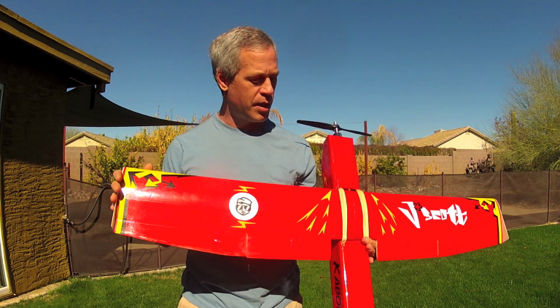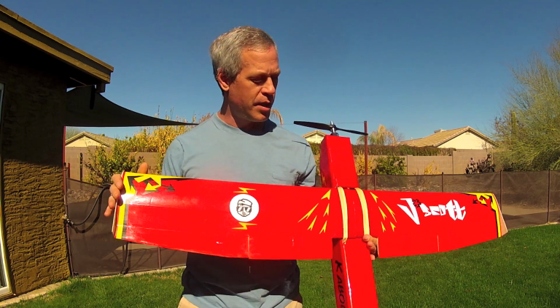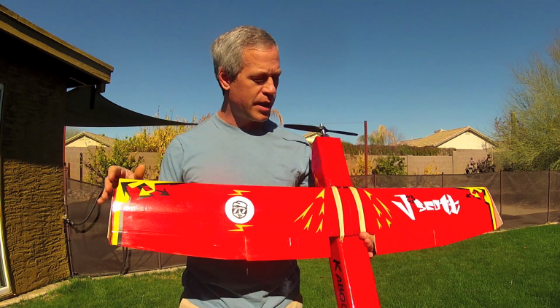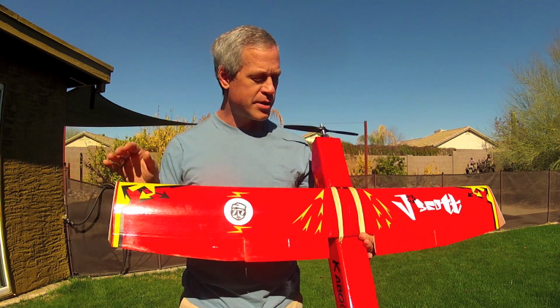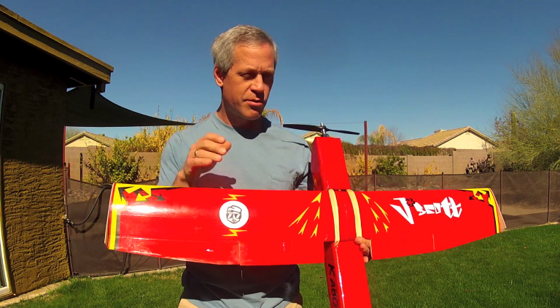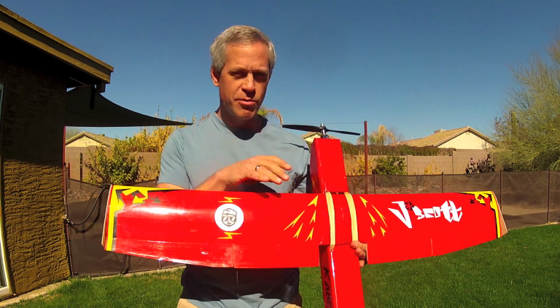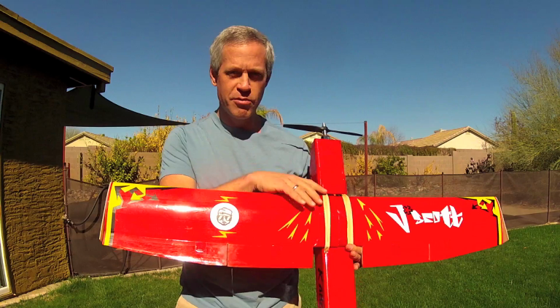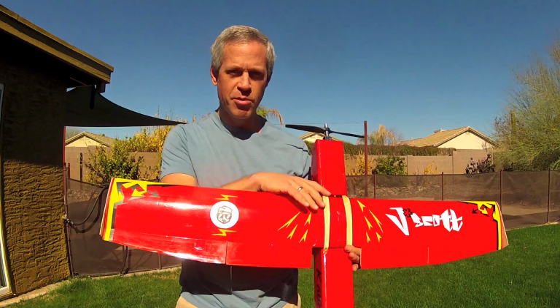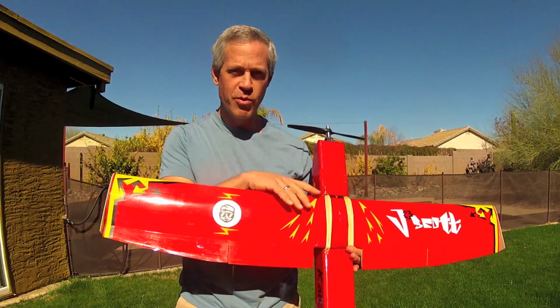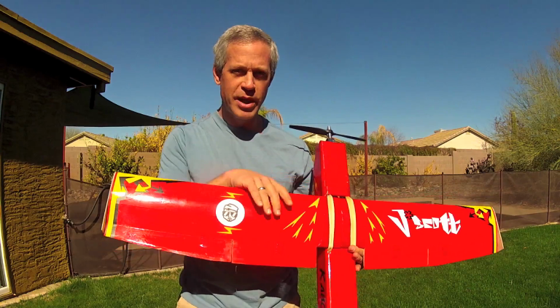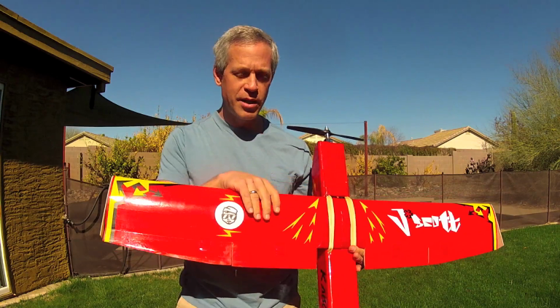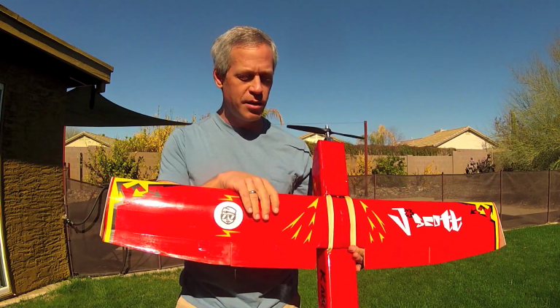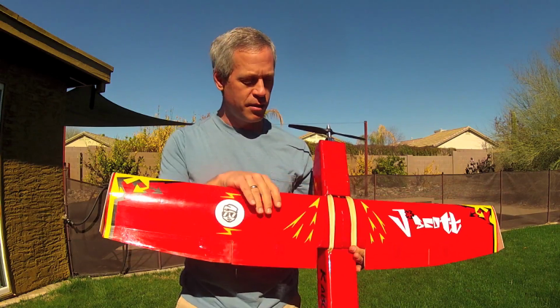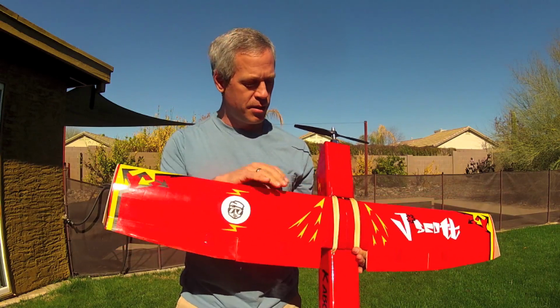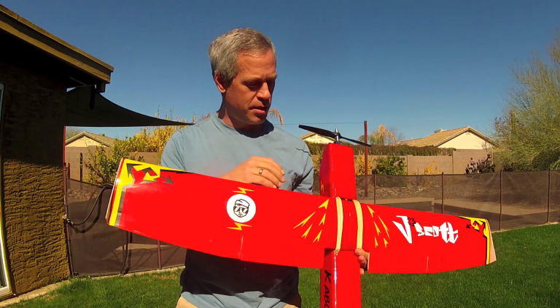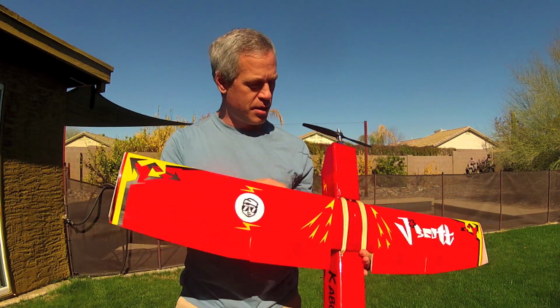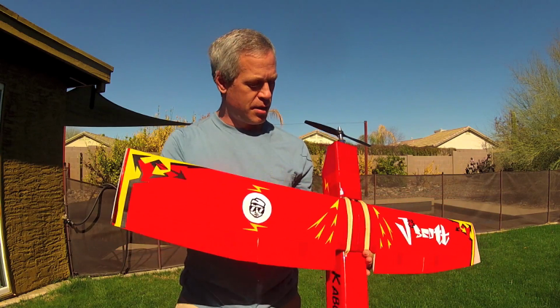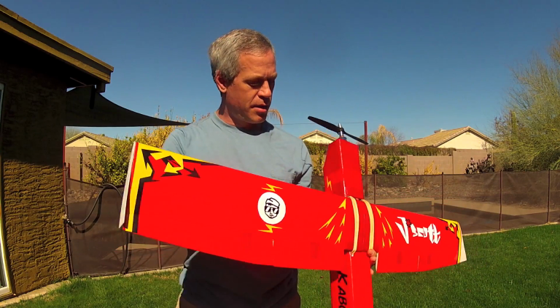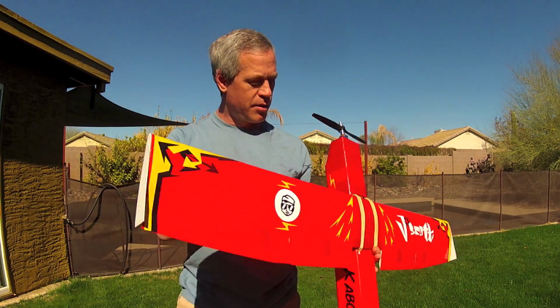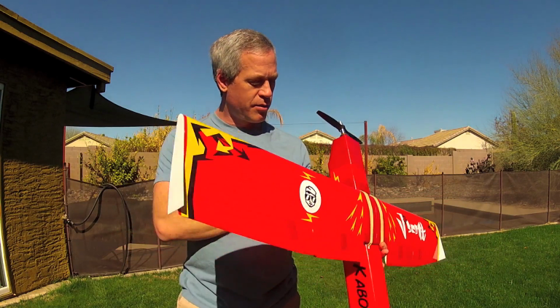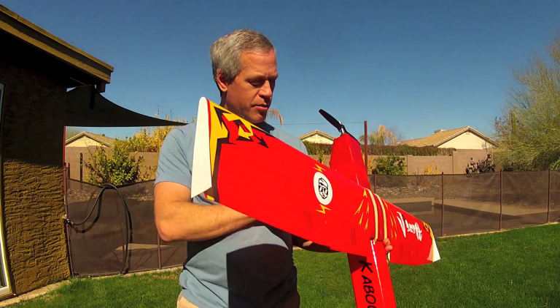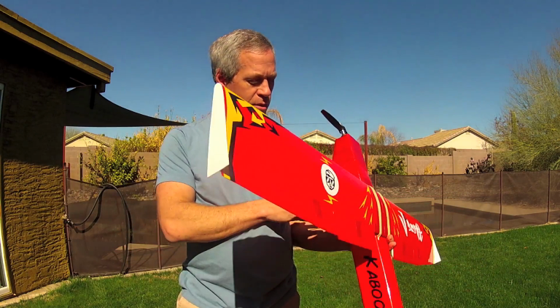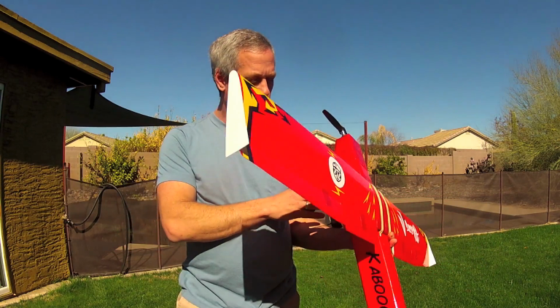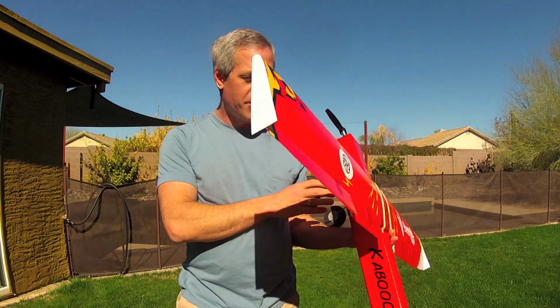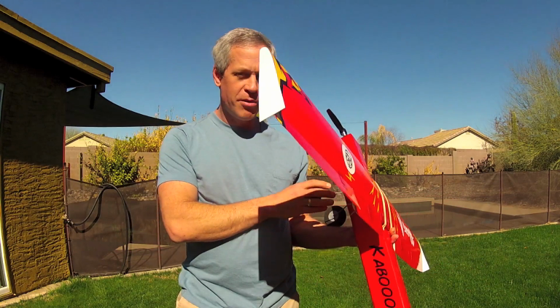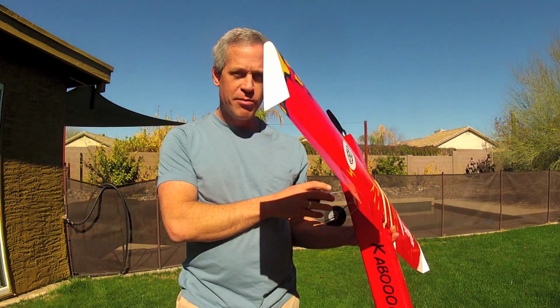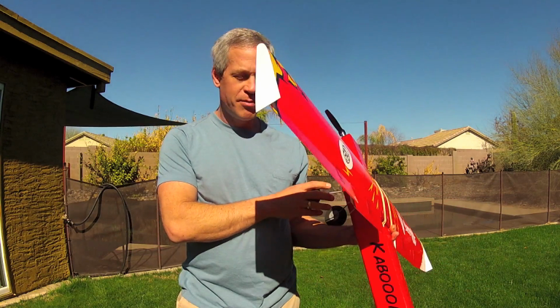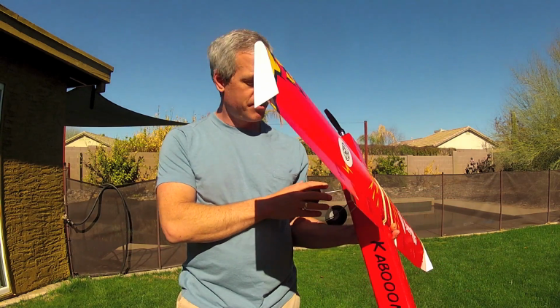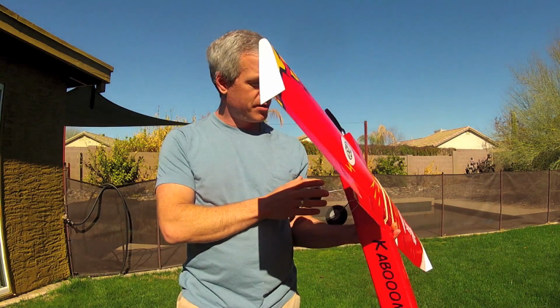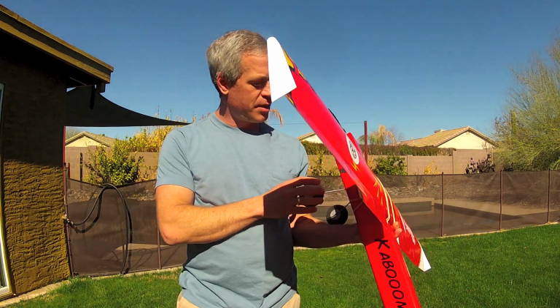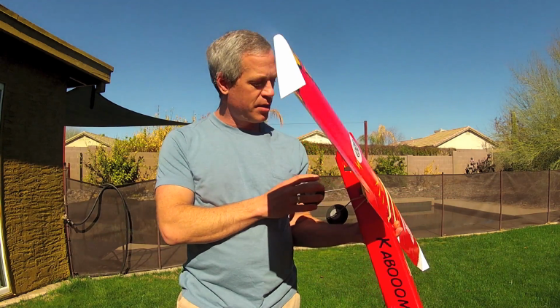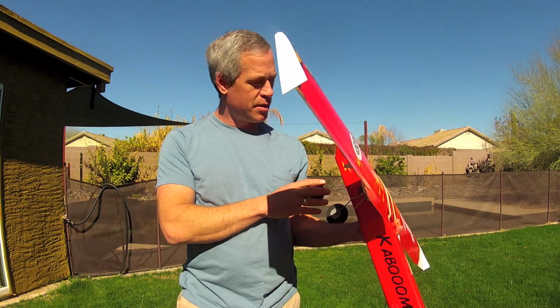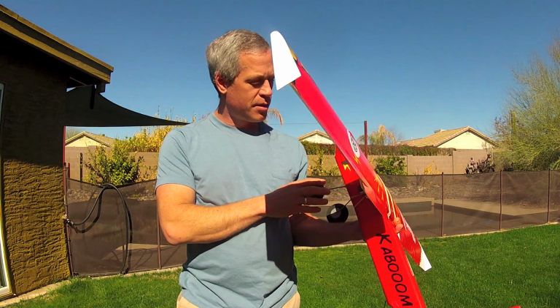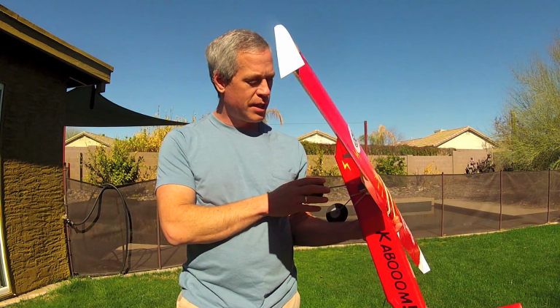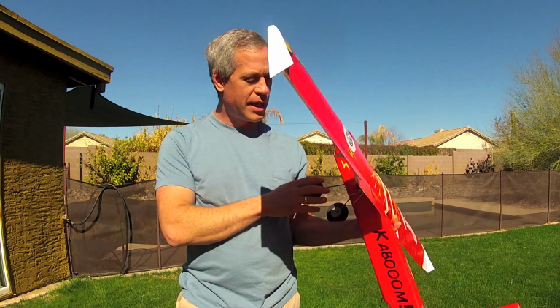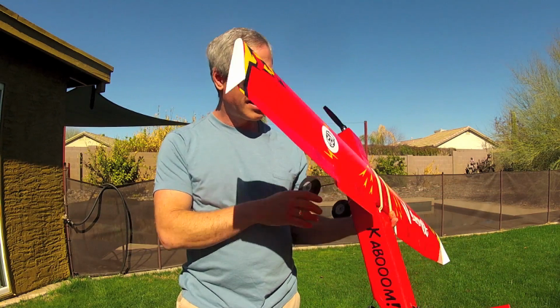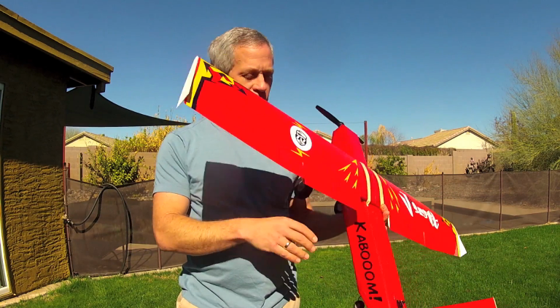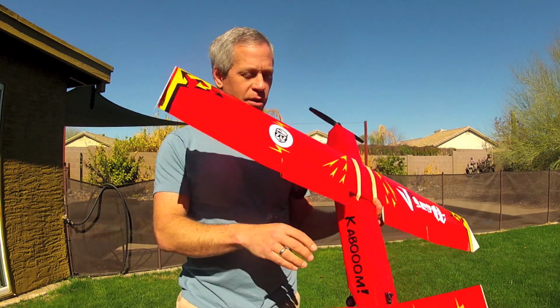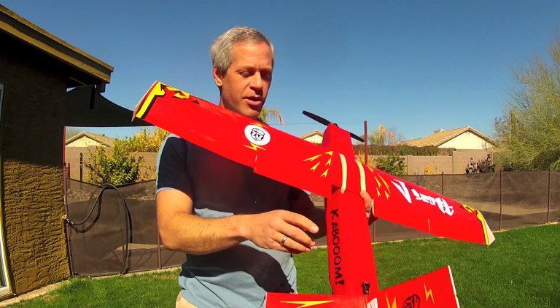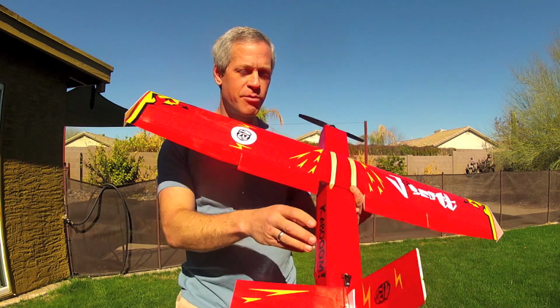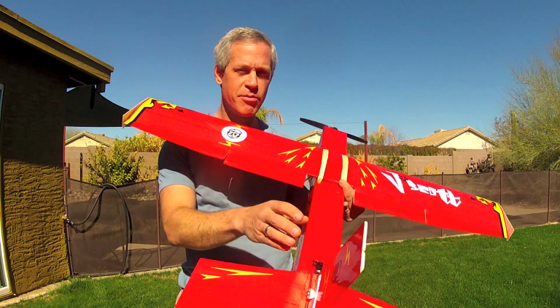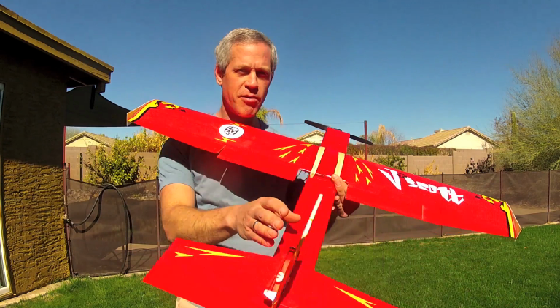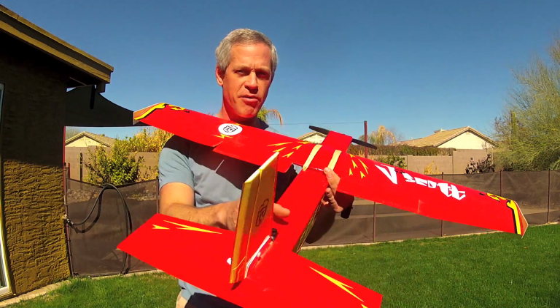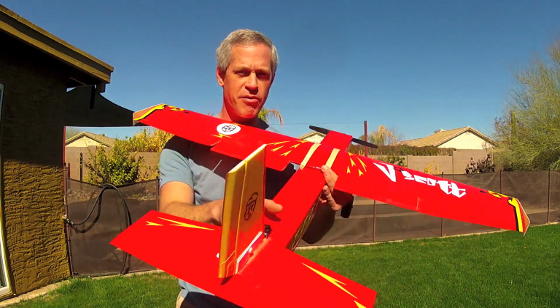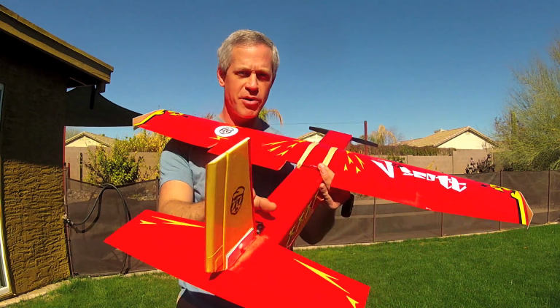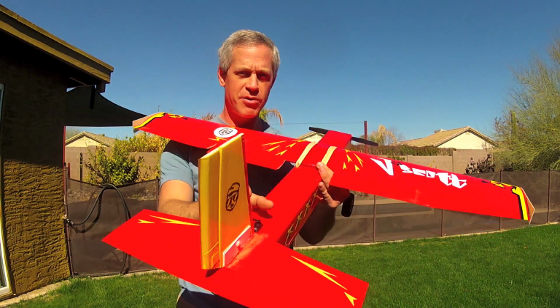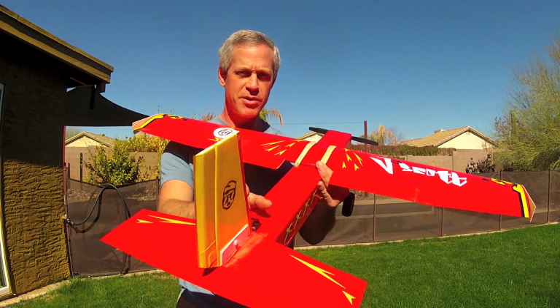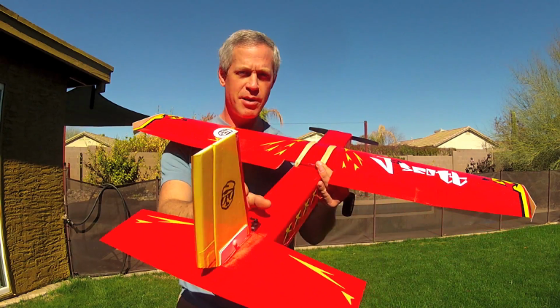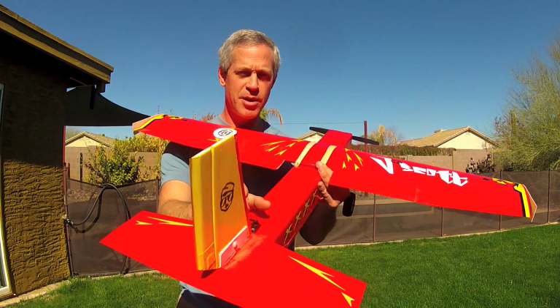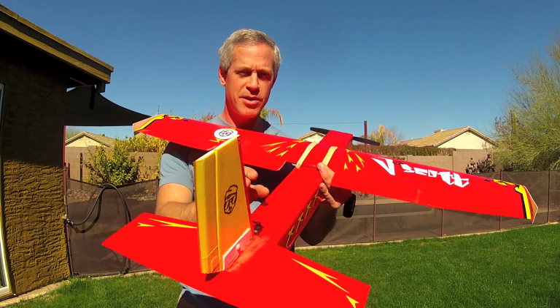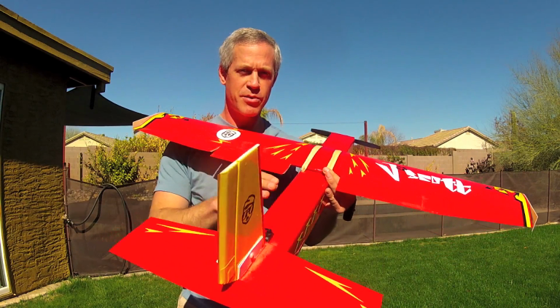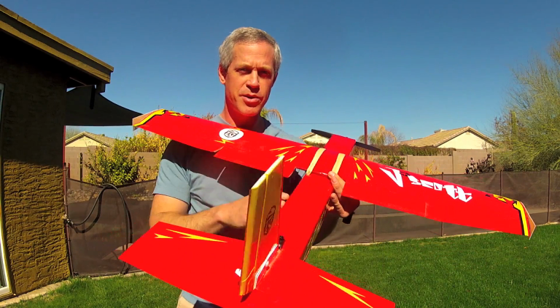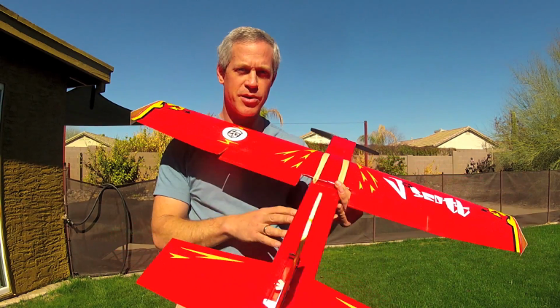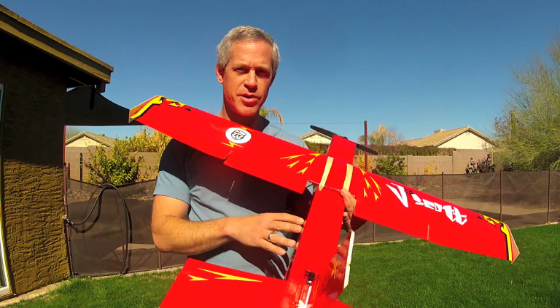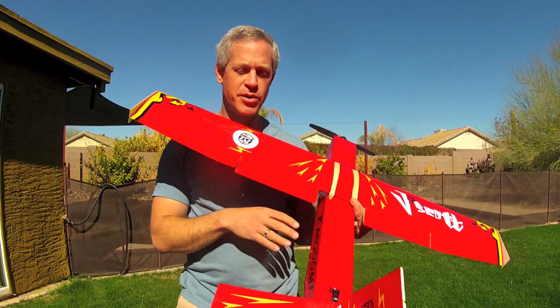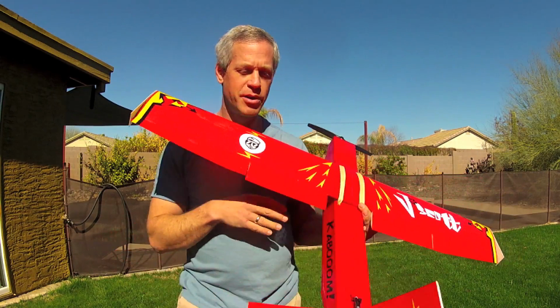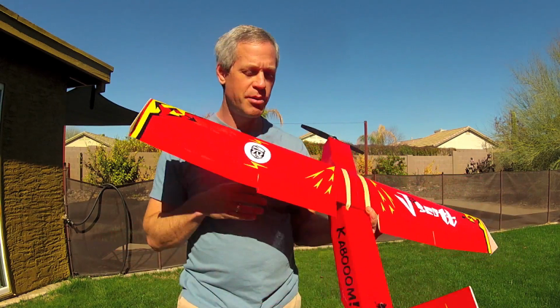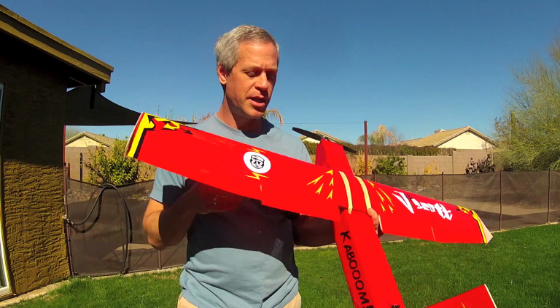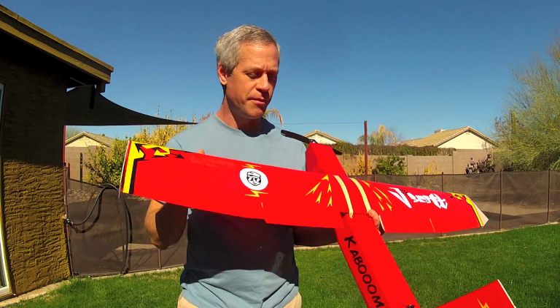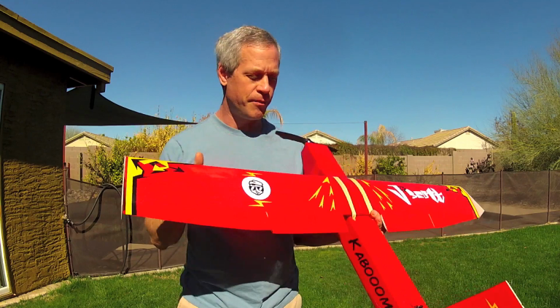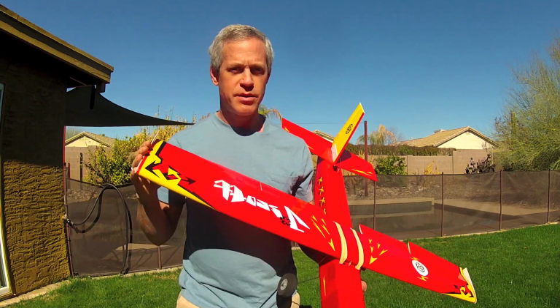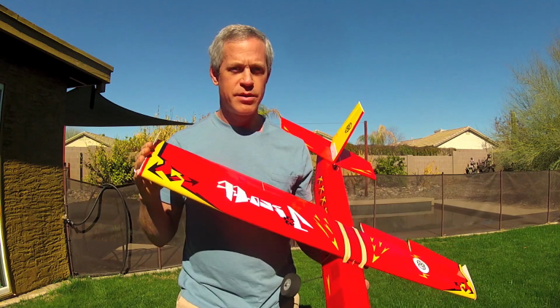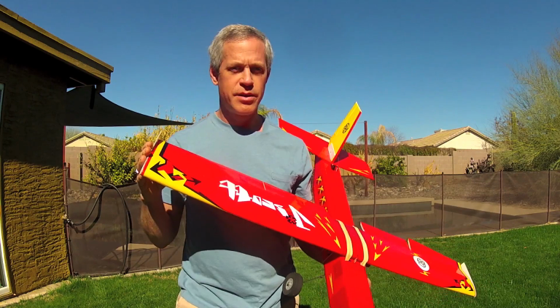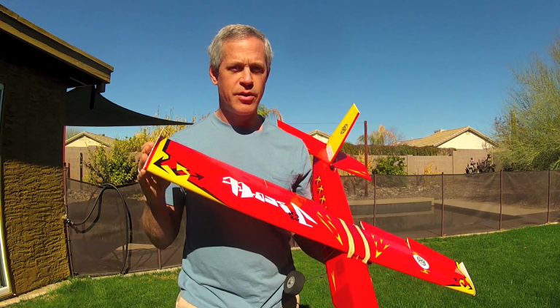It has a removable wing, removable landing gear, and a removable vertical stabilizer, which I'll show you in a minute.